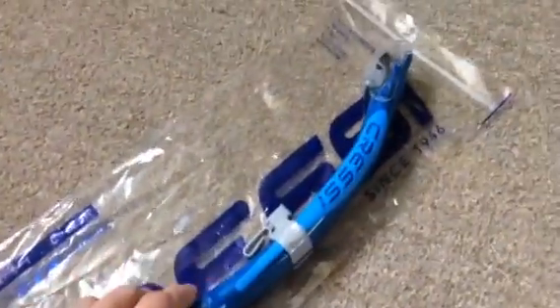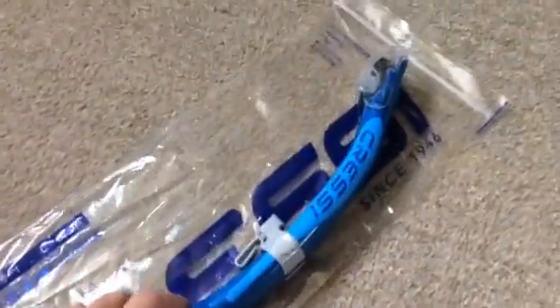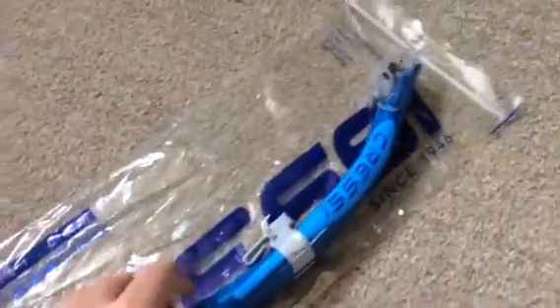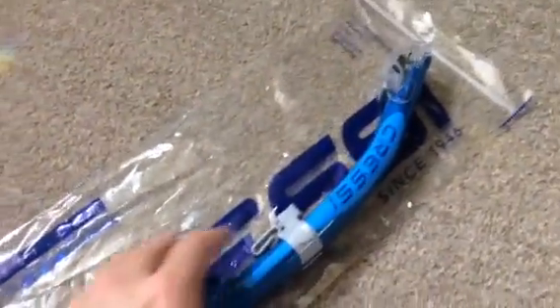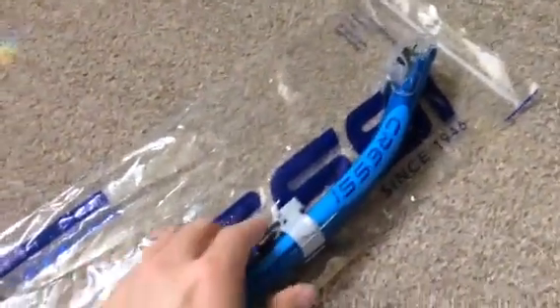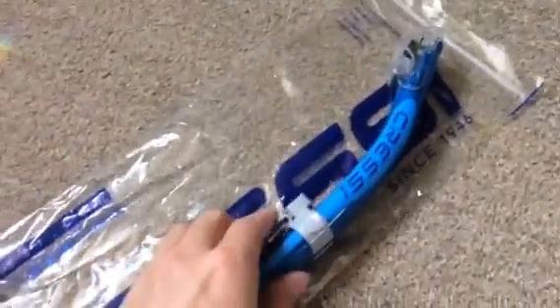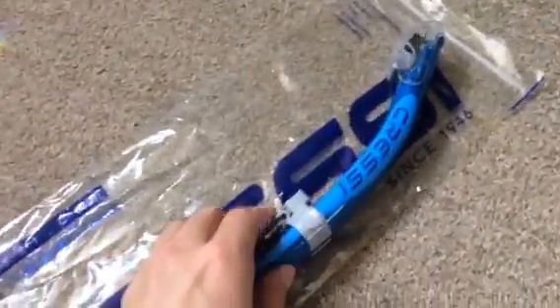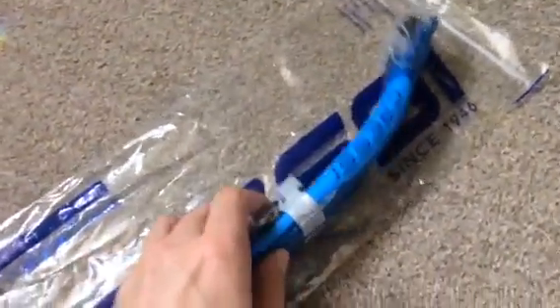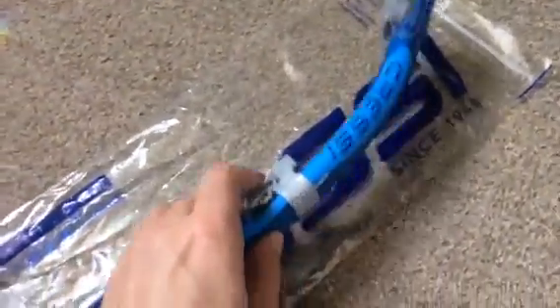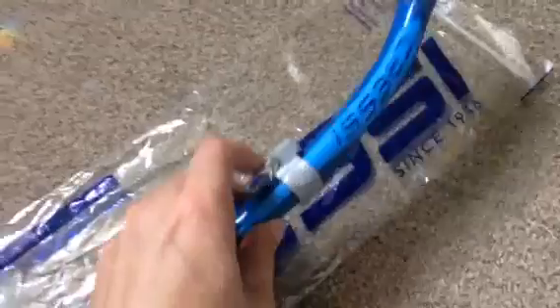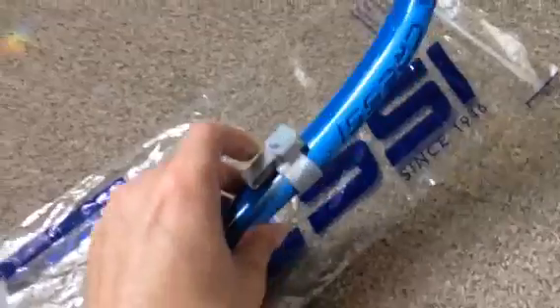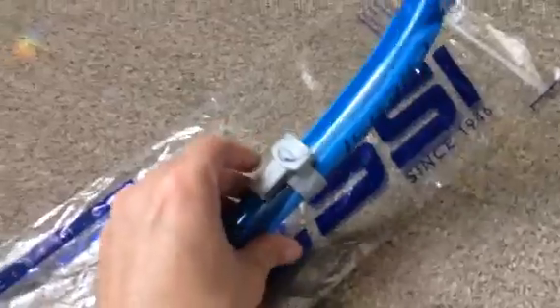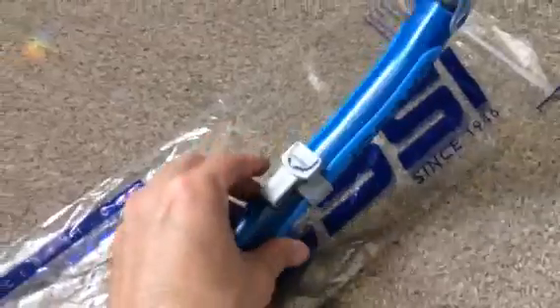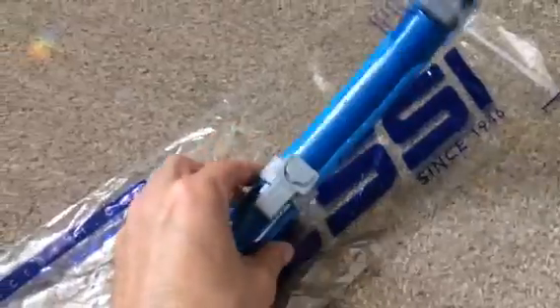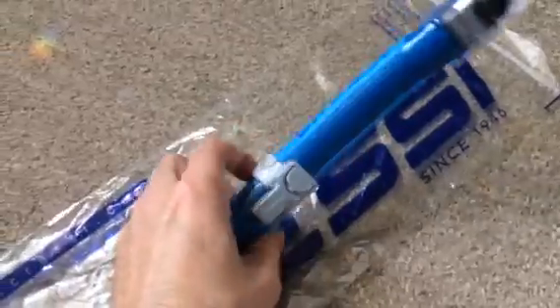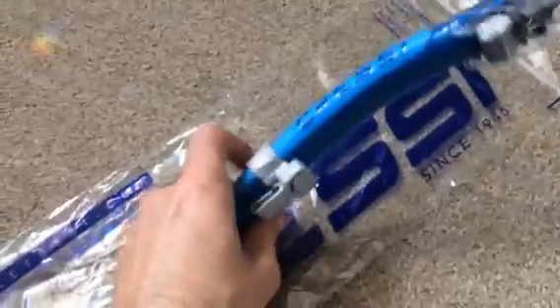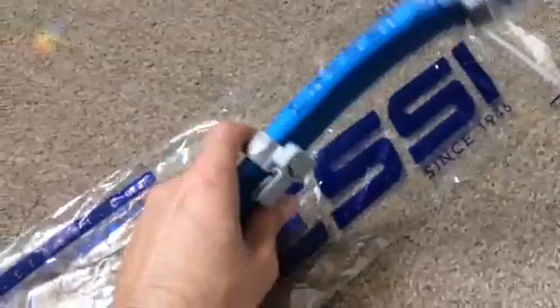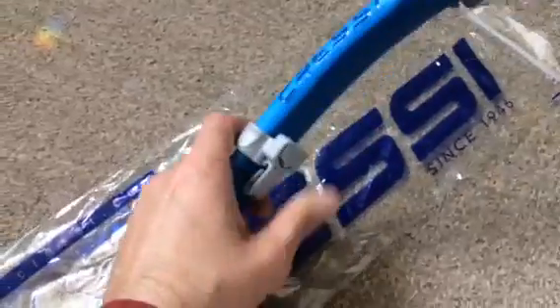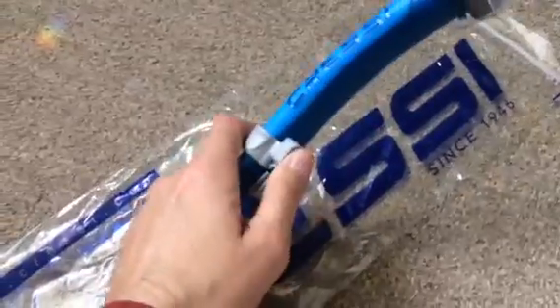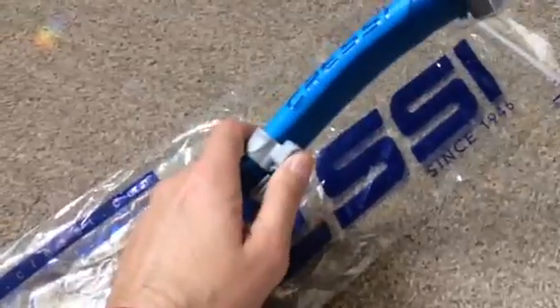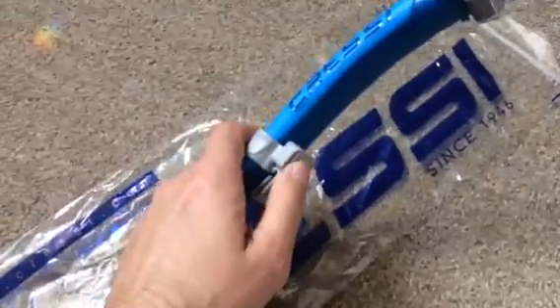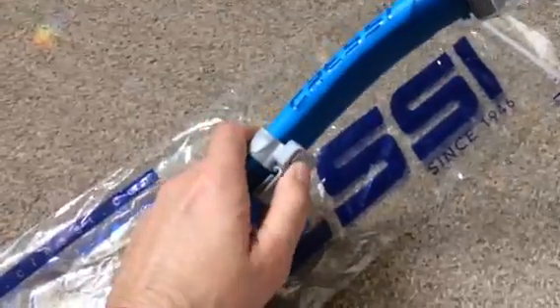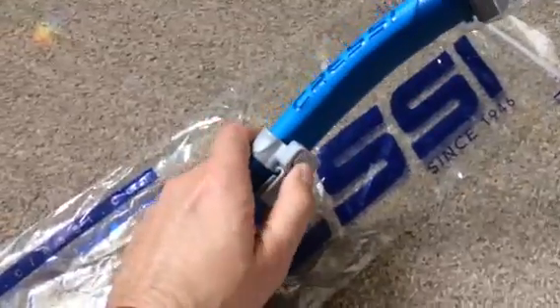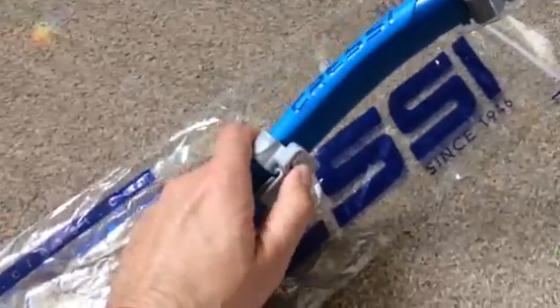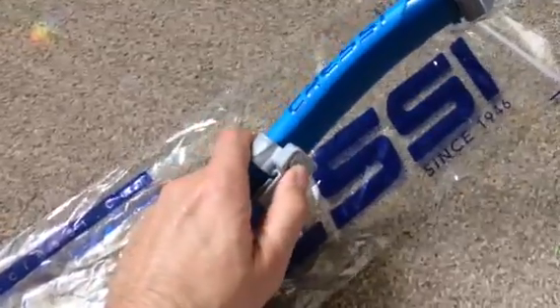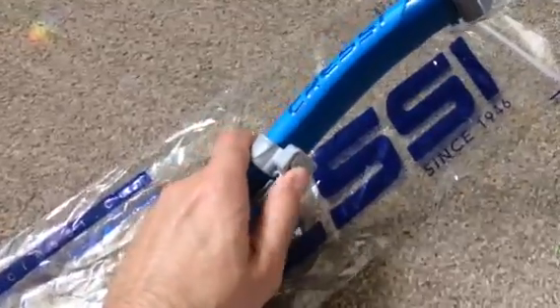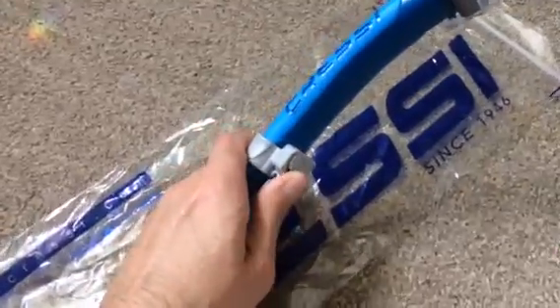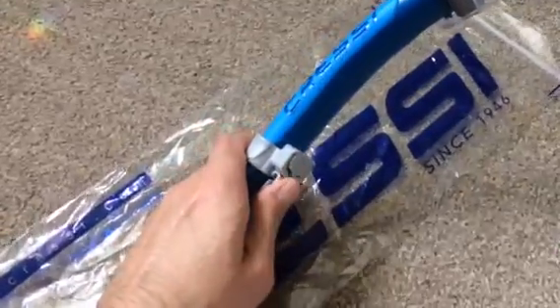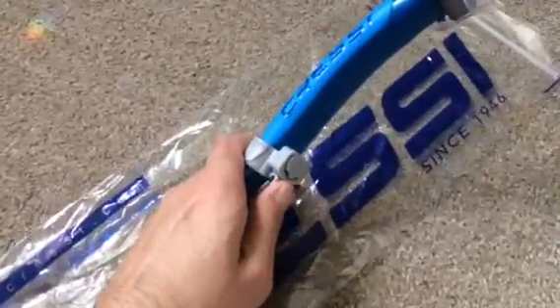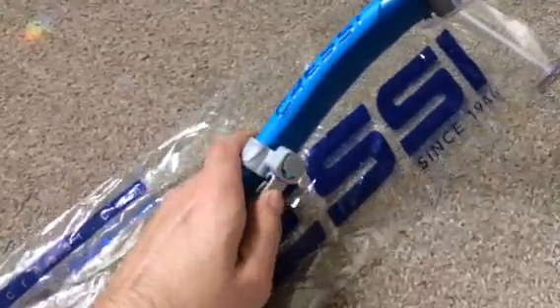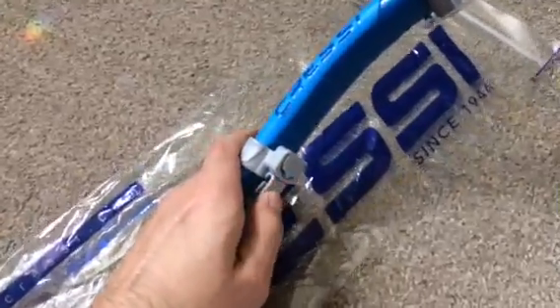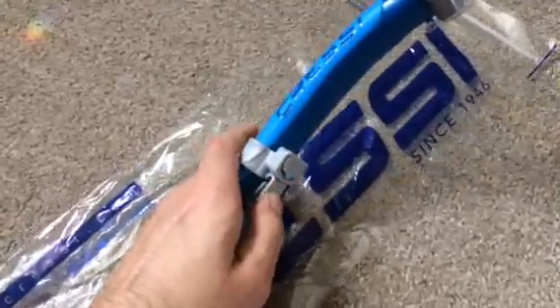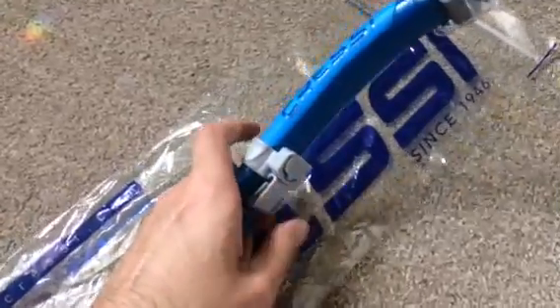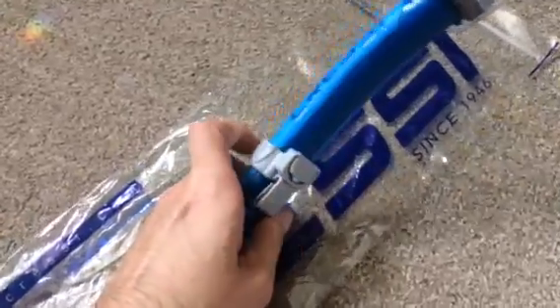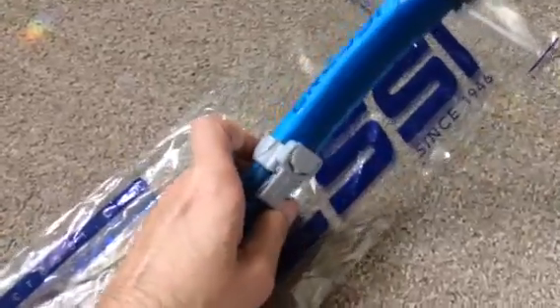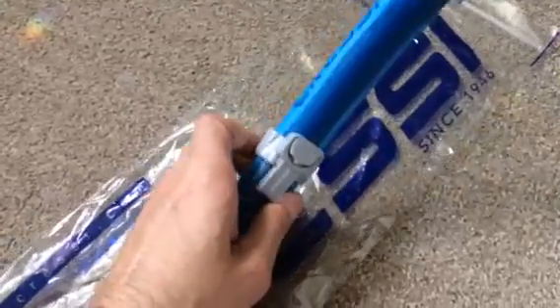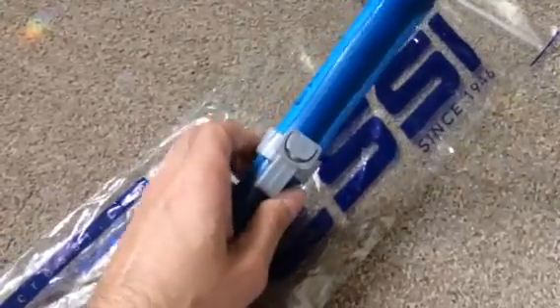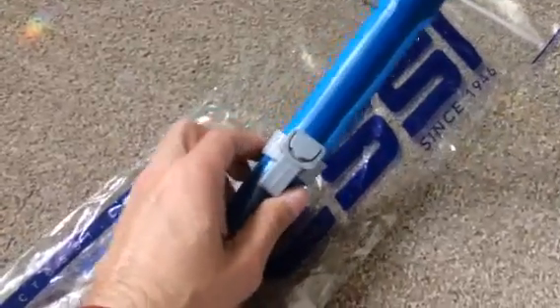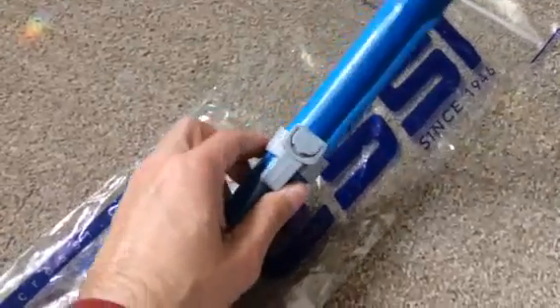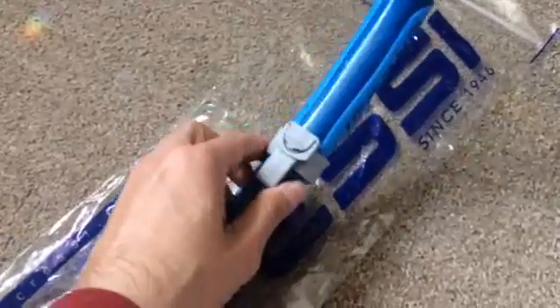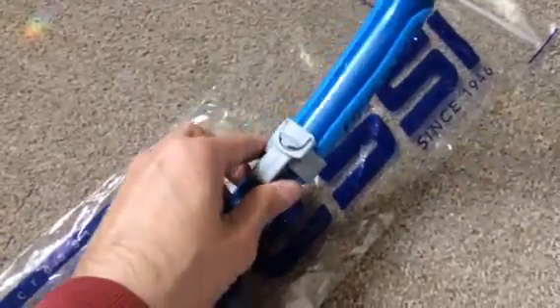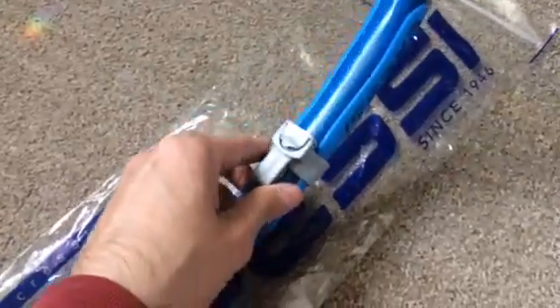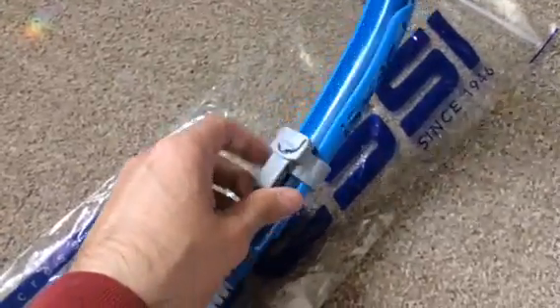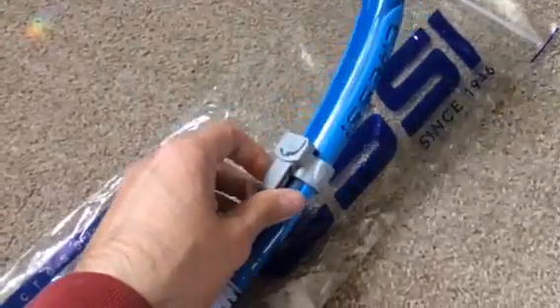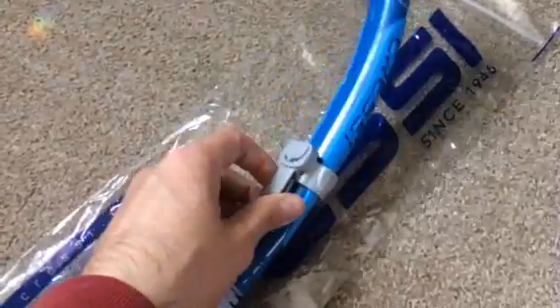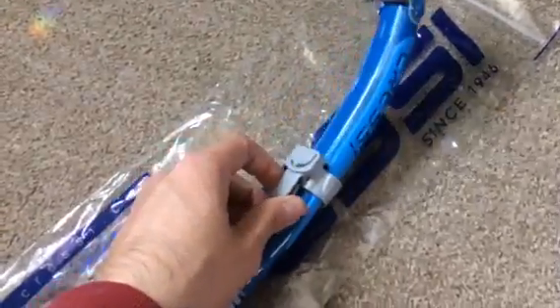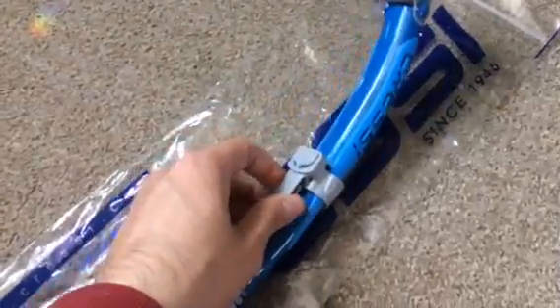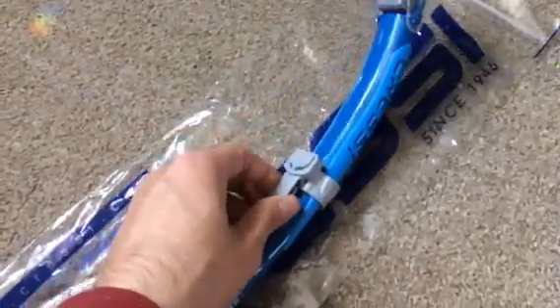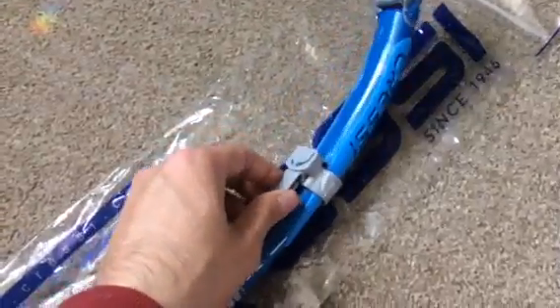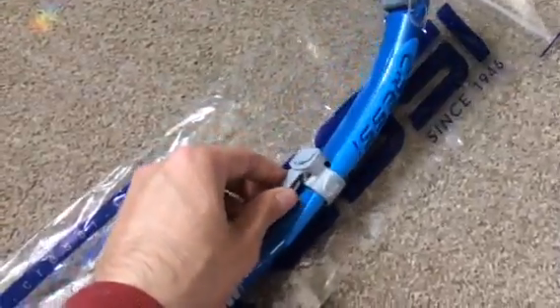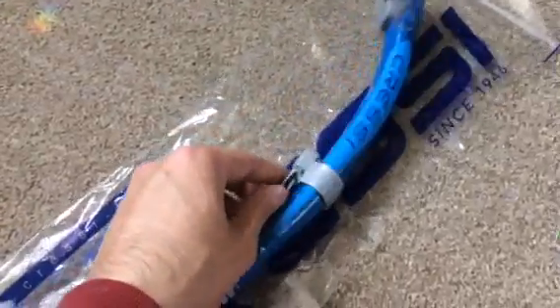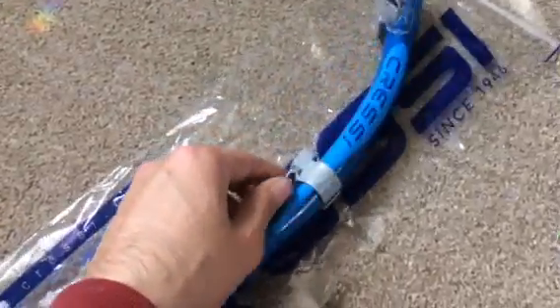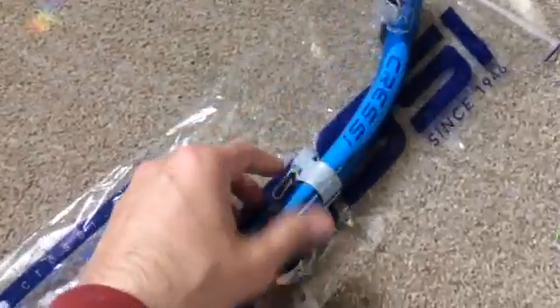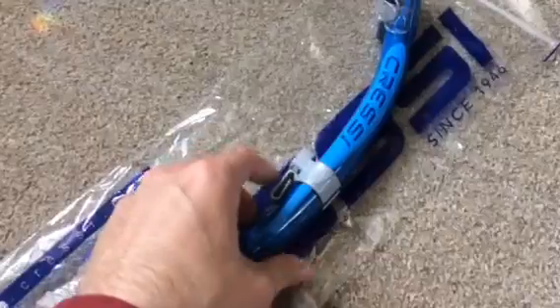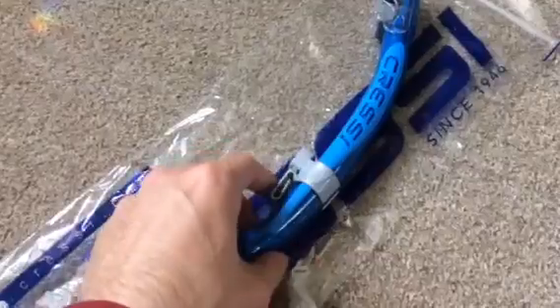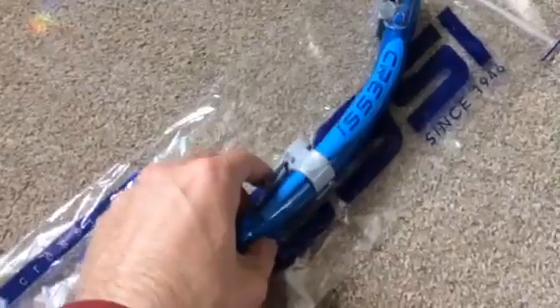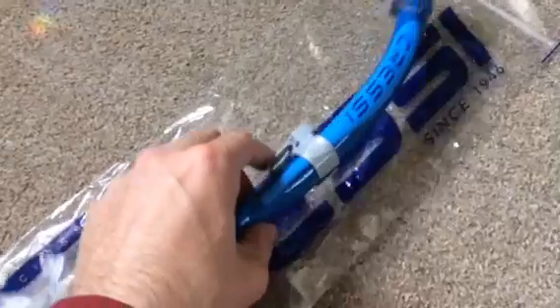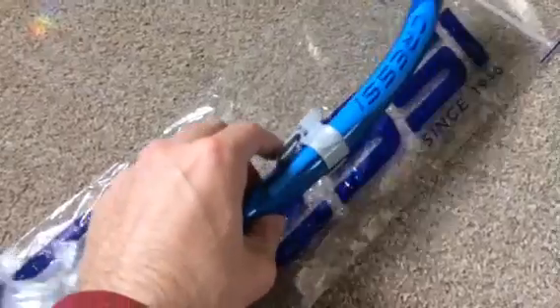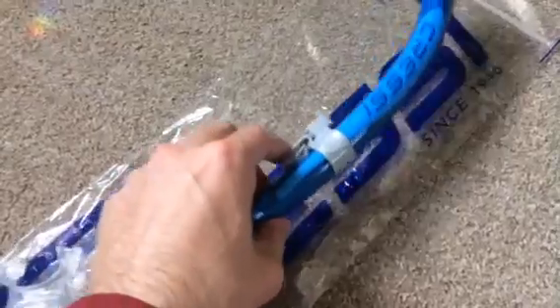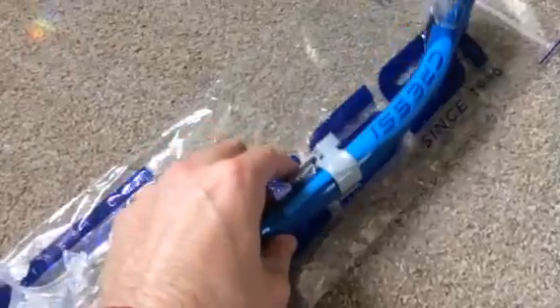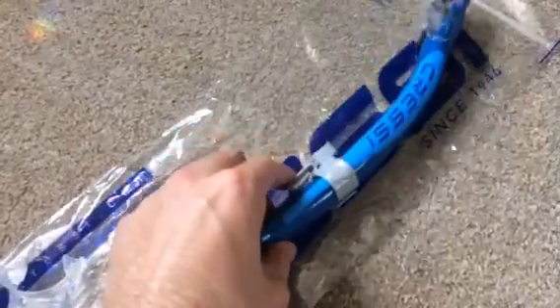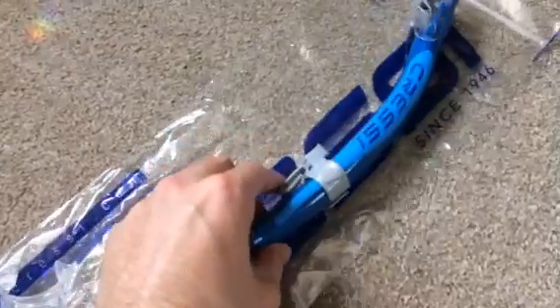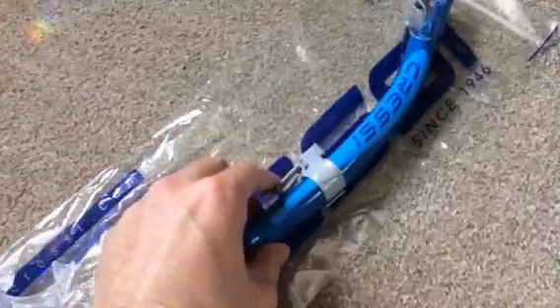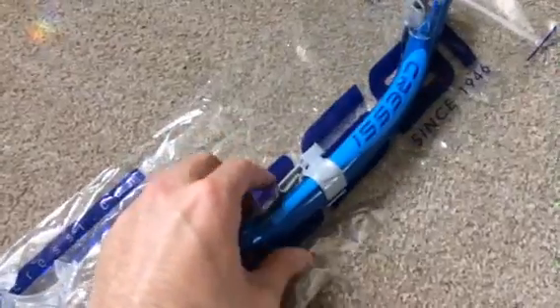There's a quick release clip here. Push in and pull down so you can leave the clip attached to your mask — it saves messing around.